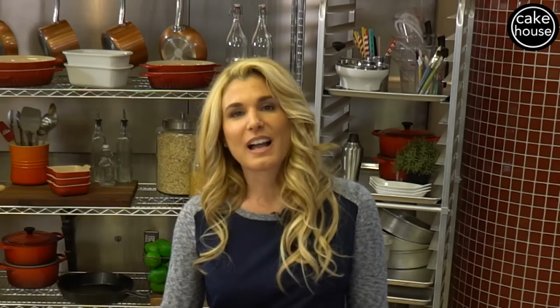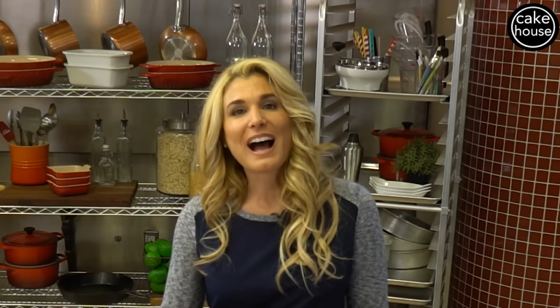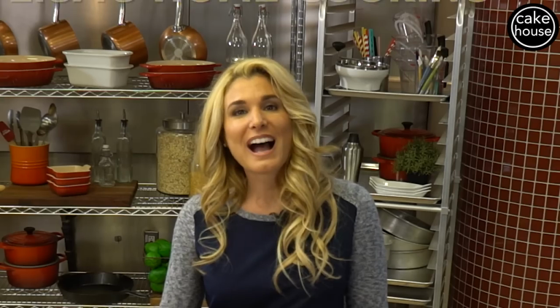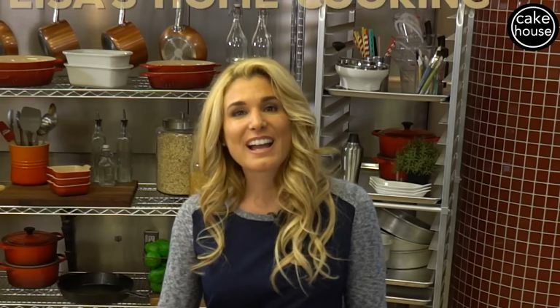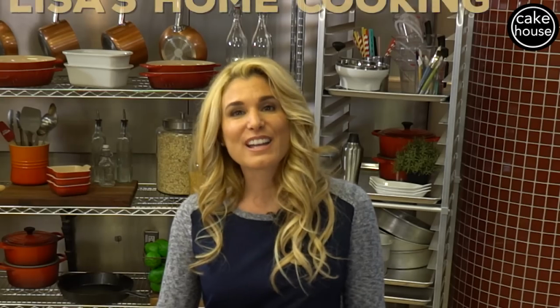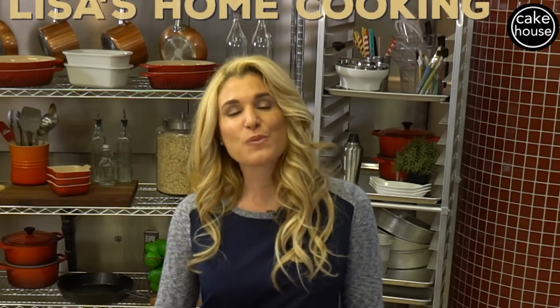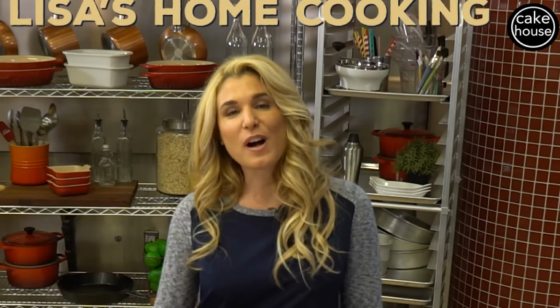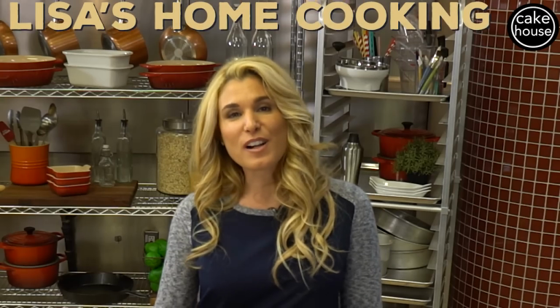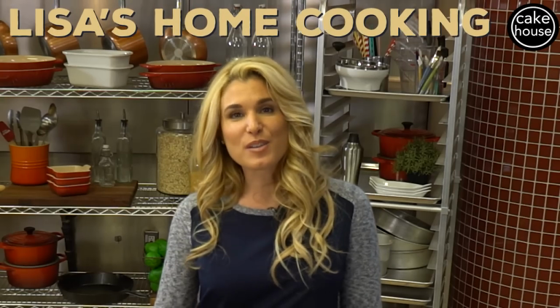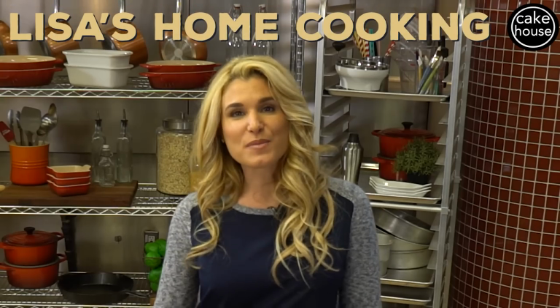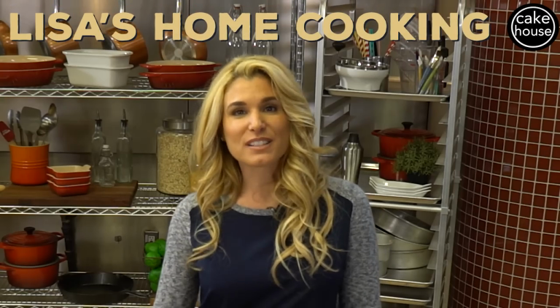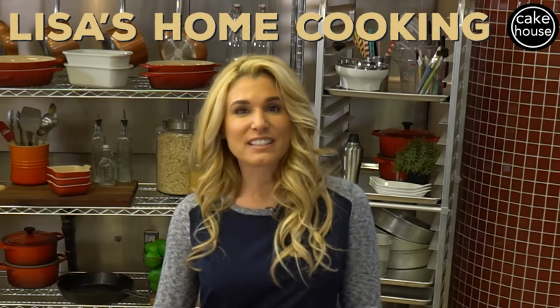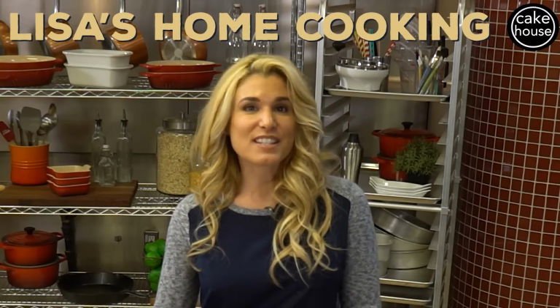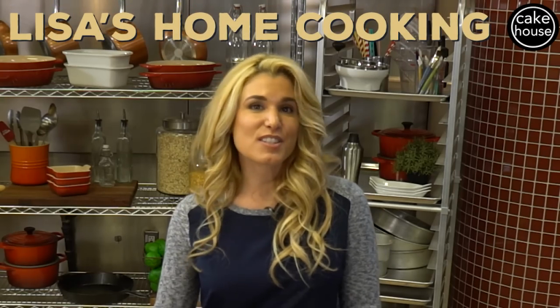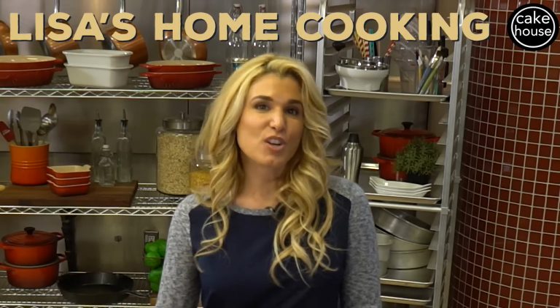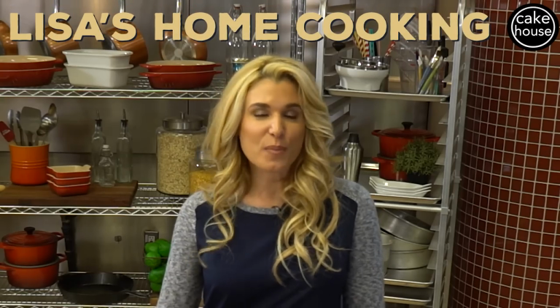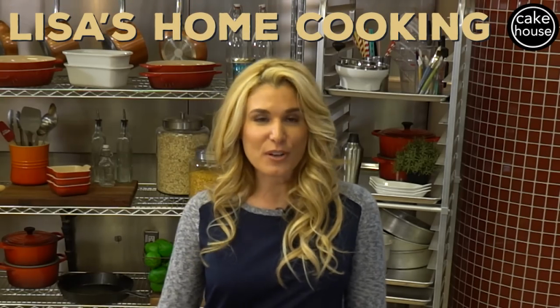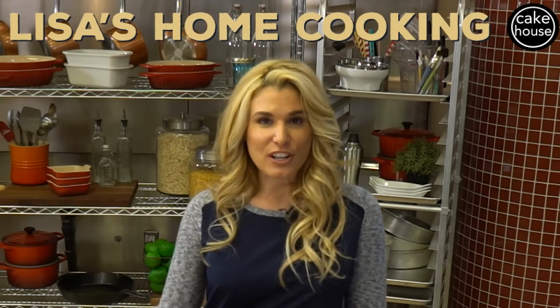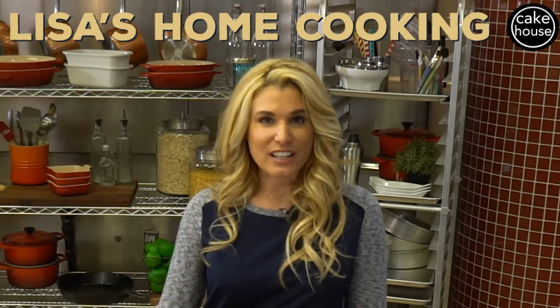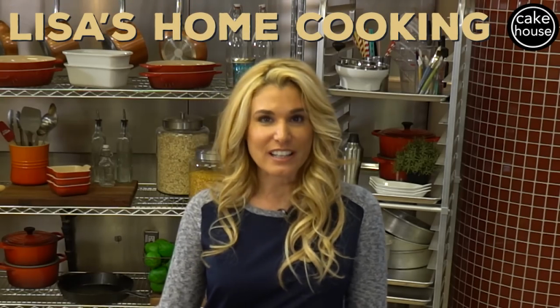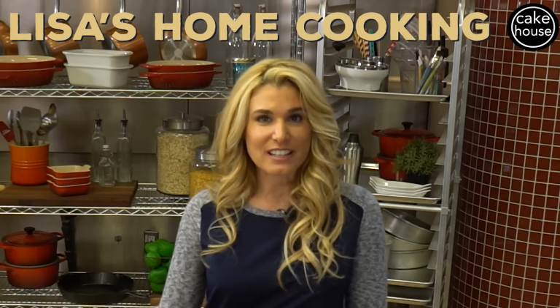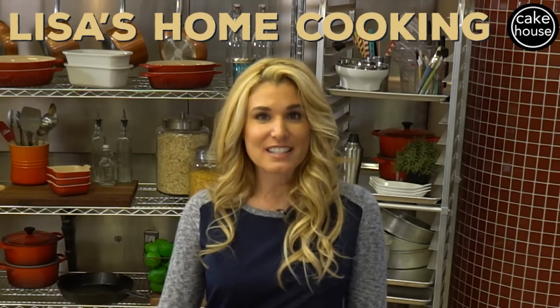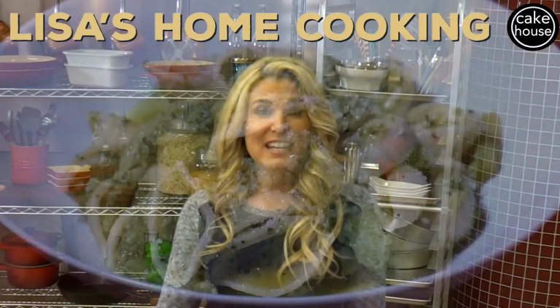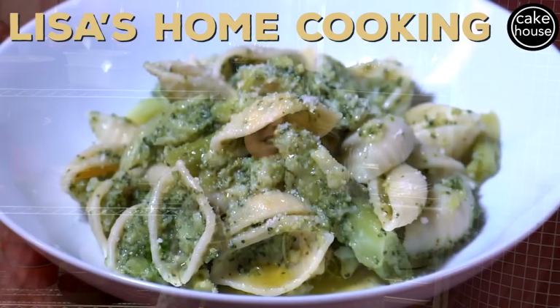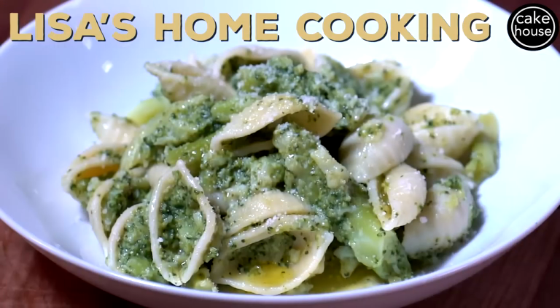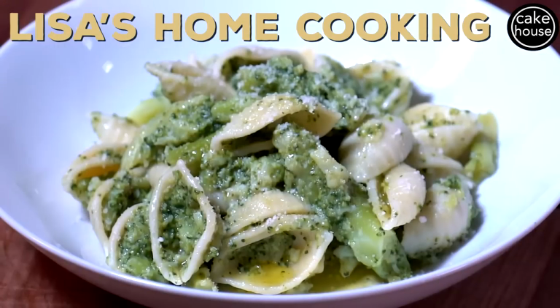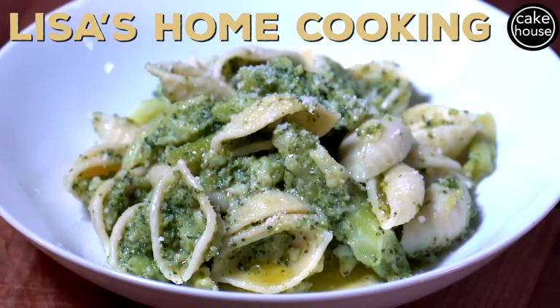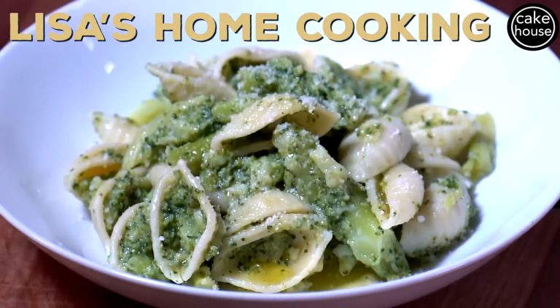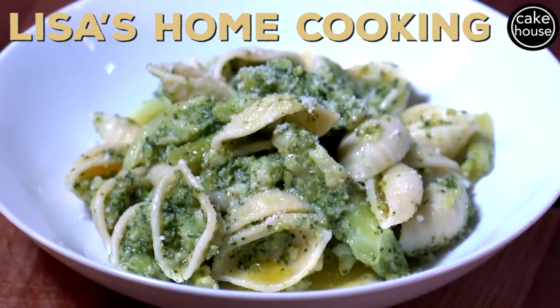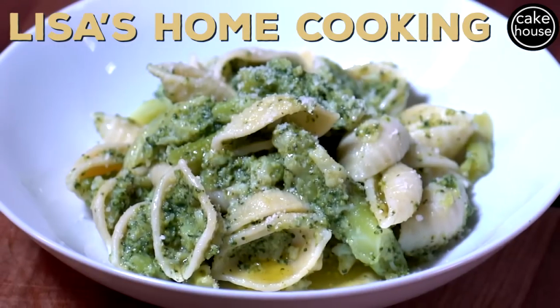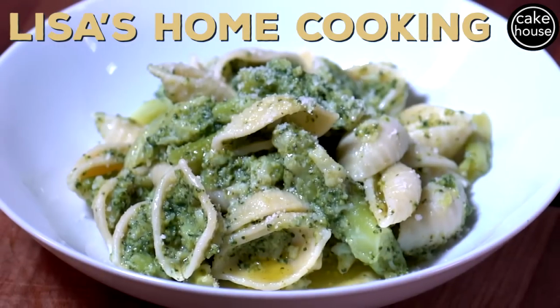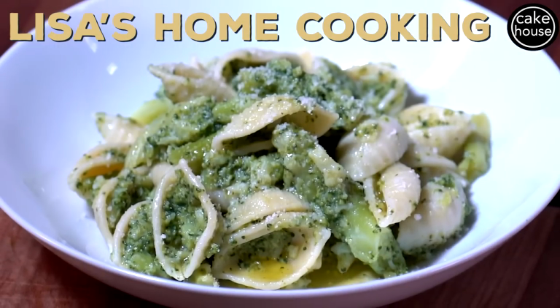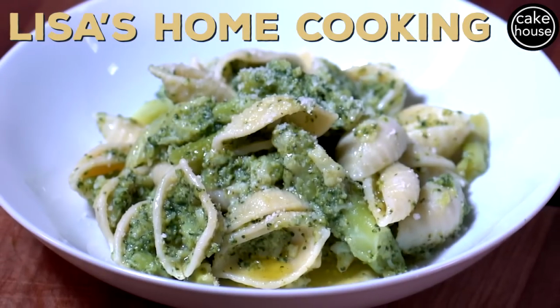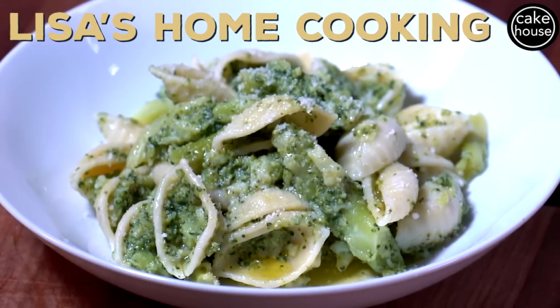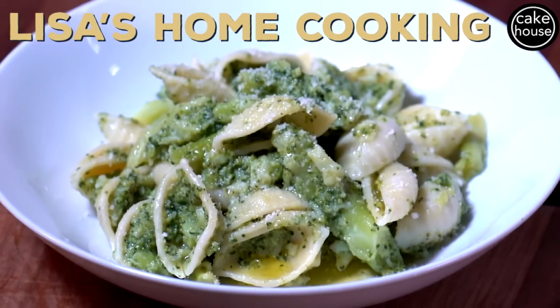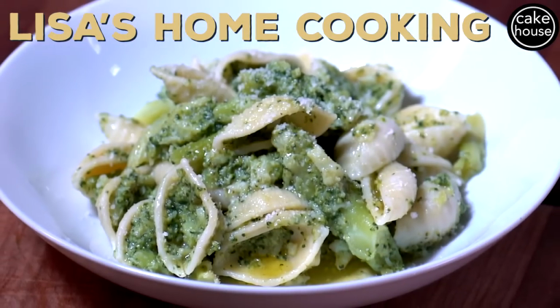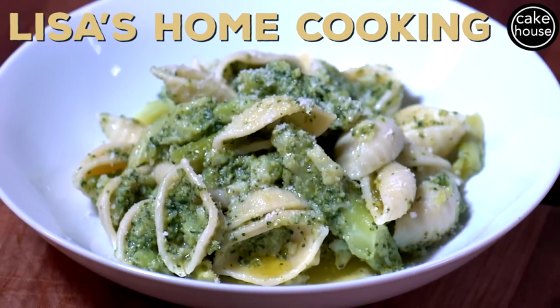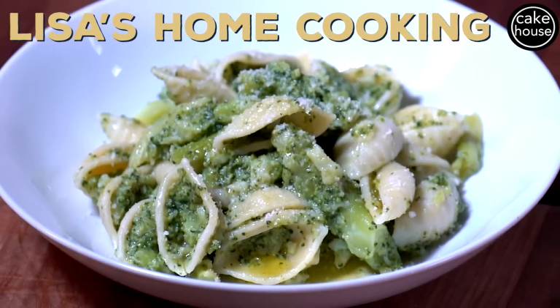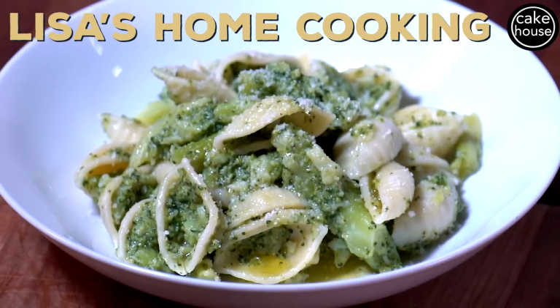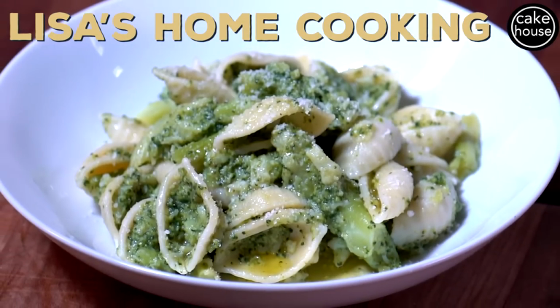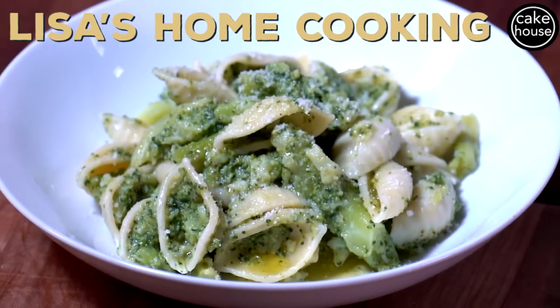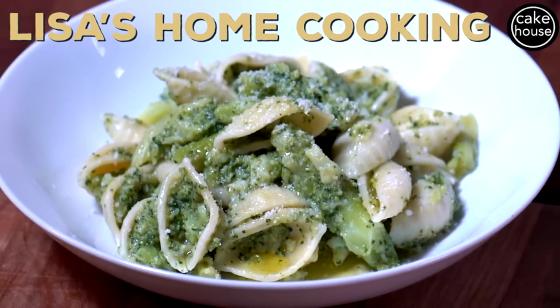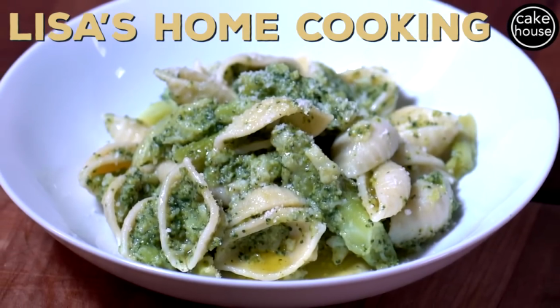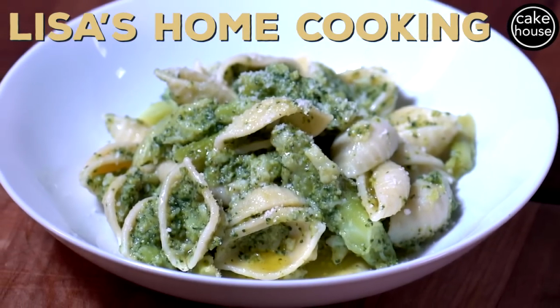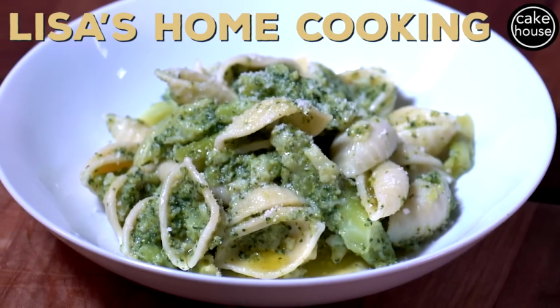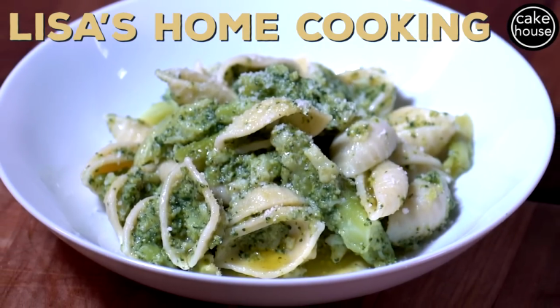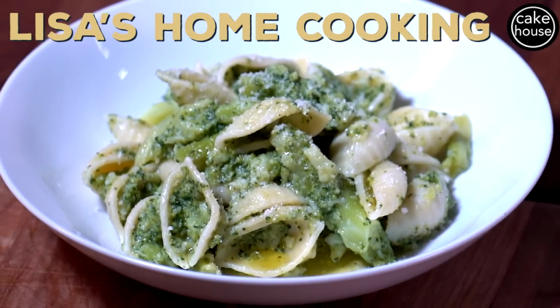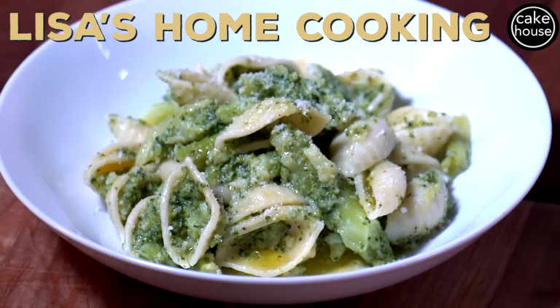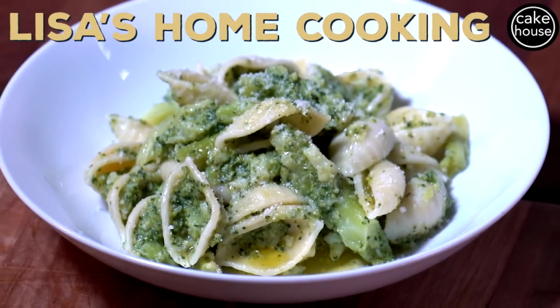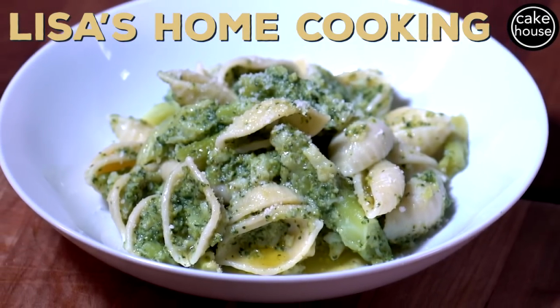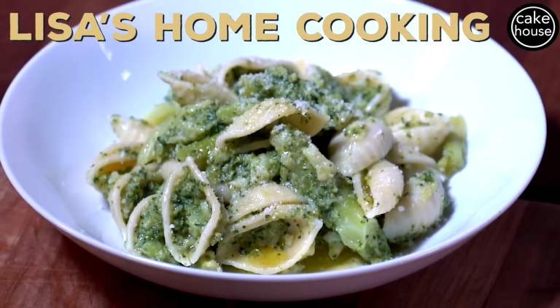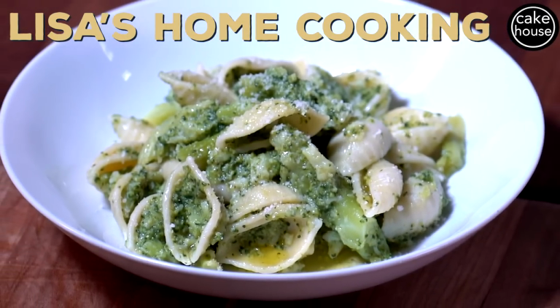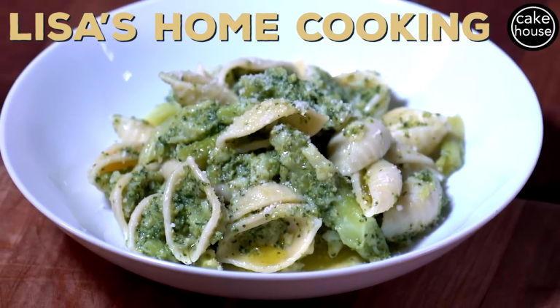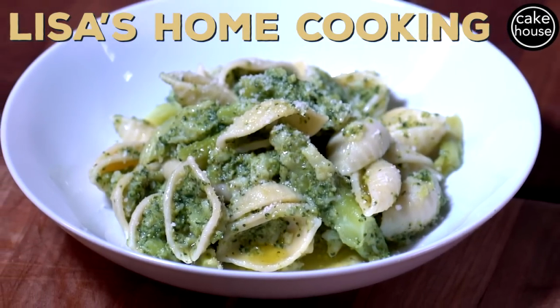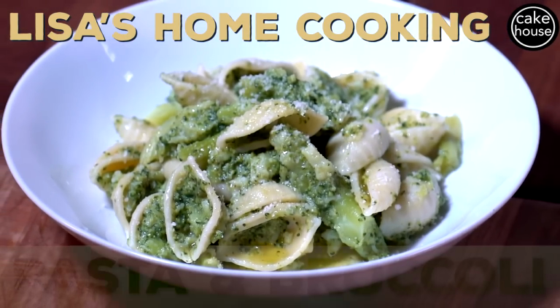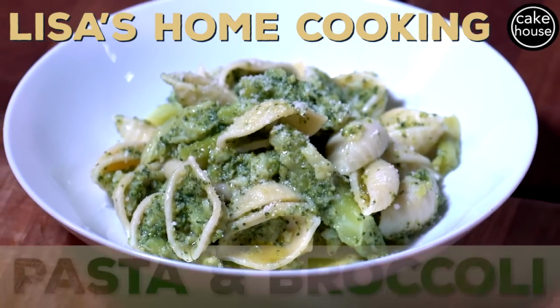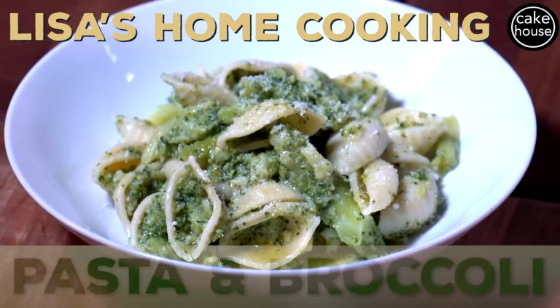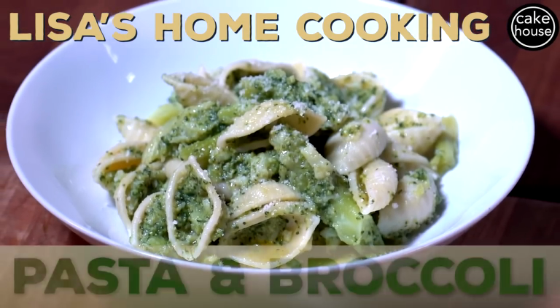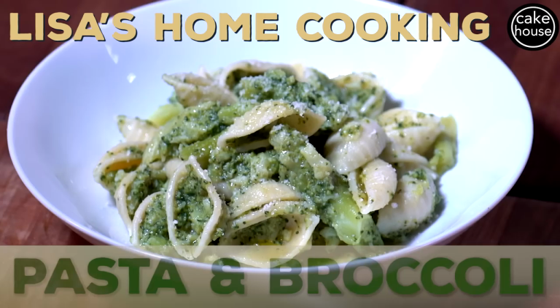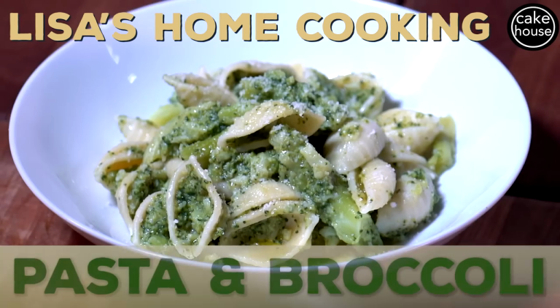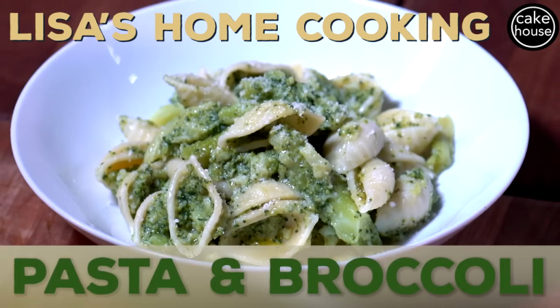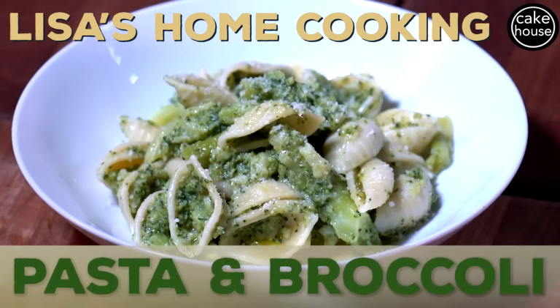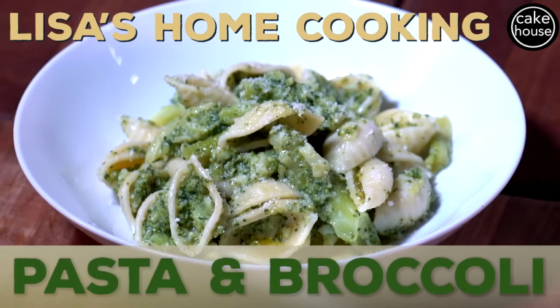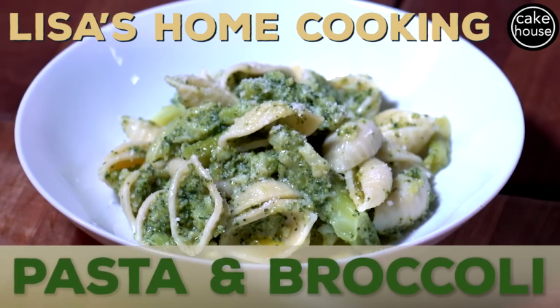Hi and welcome to Lisa's Home Cooking. Today I'm going to show you one of my son Buddy's favorites: pasta and broccoli.